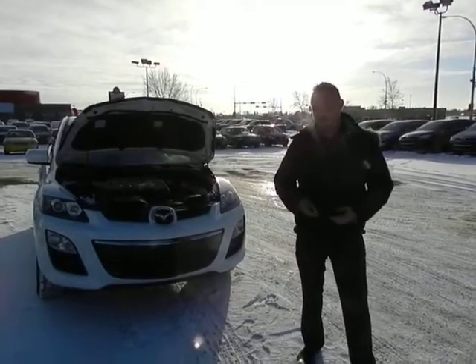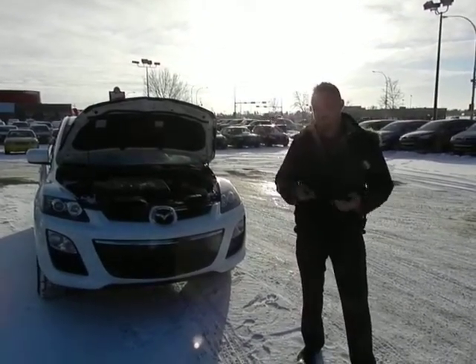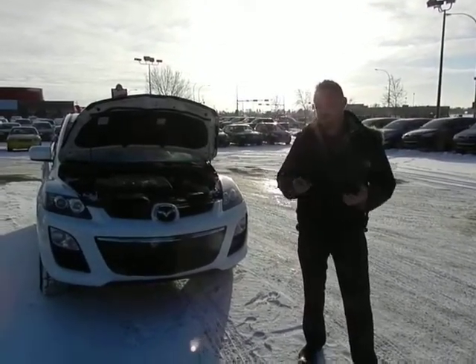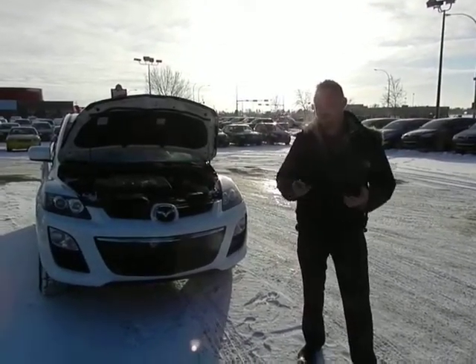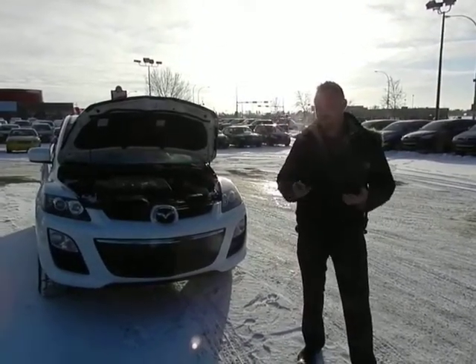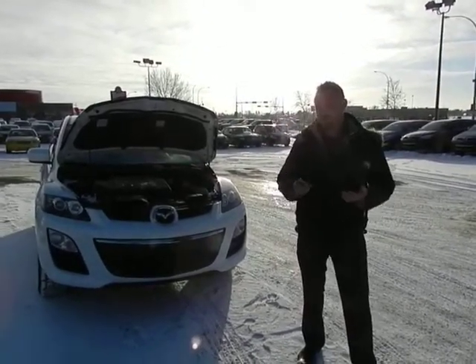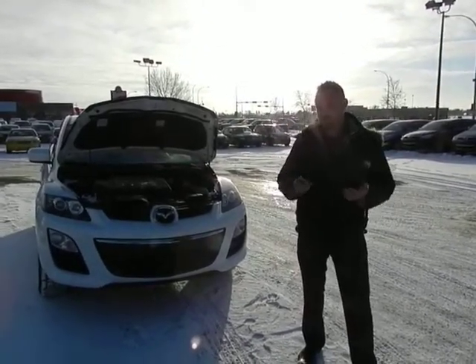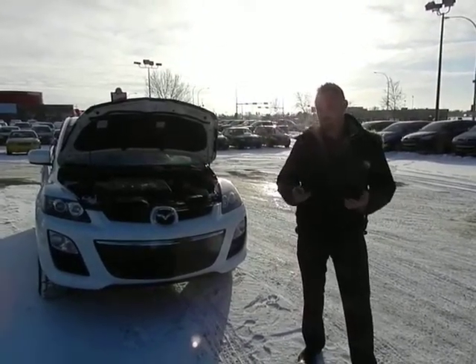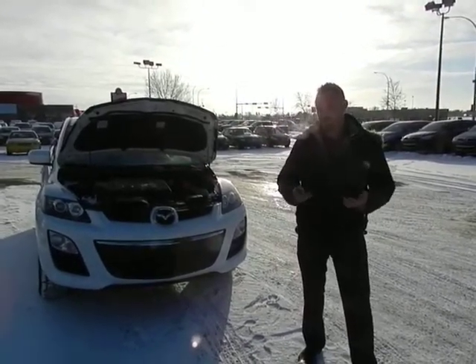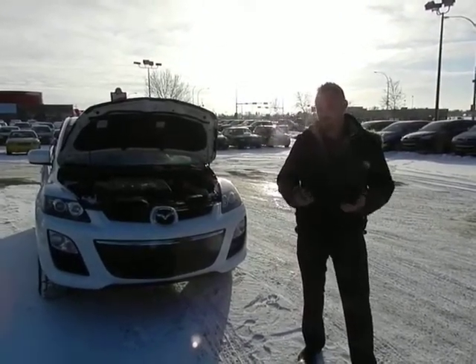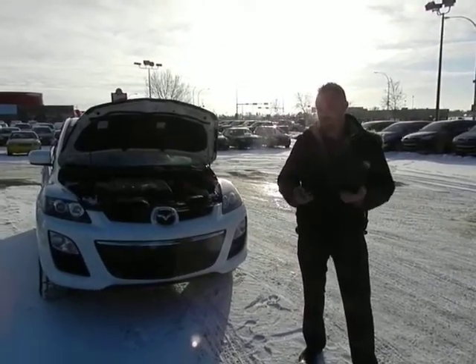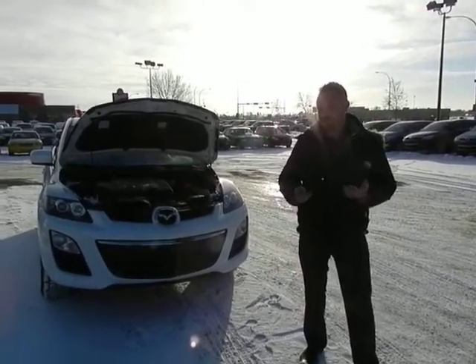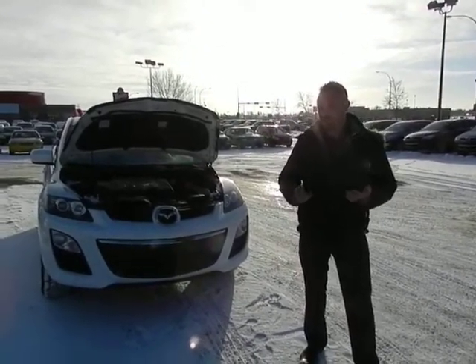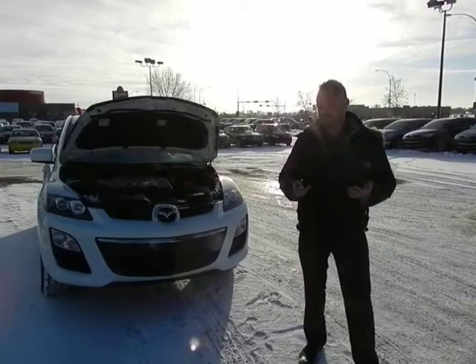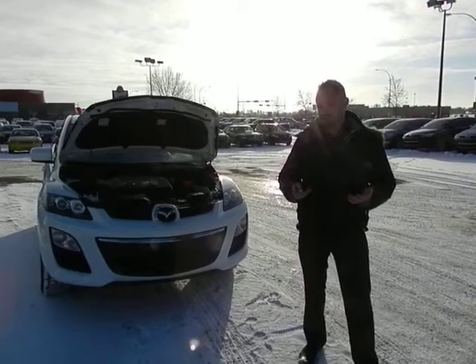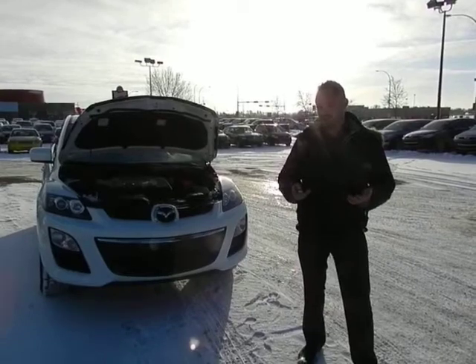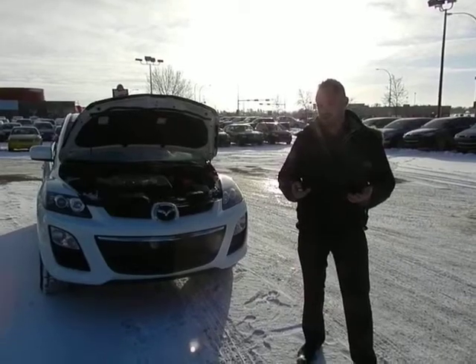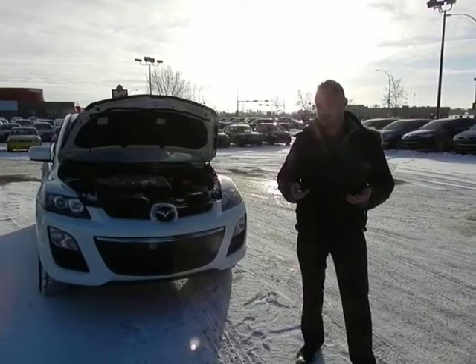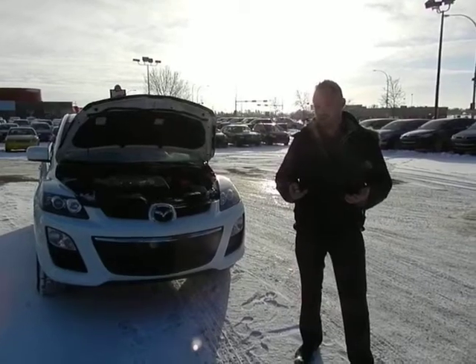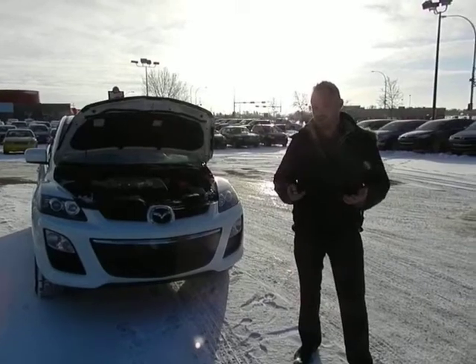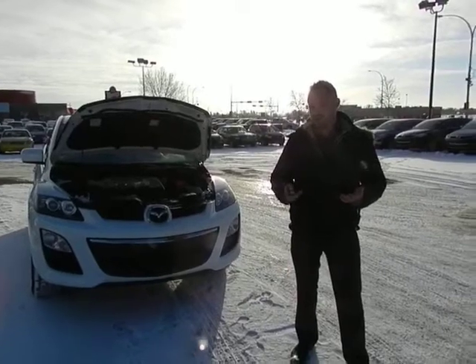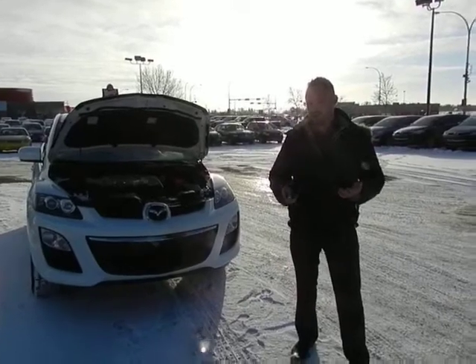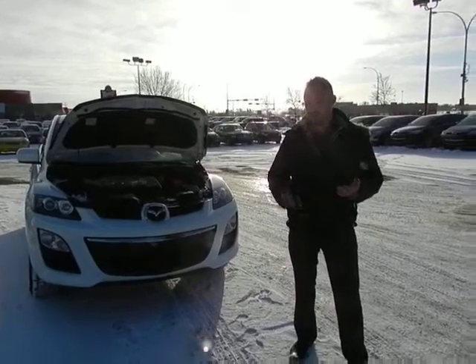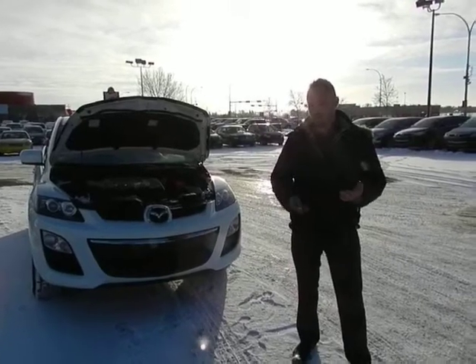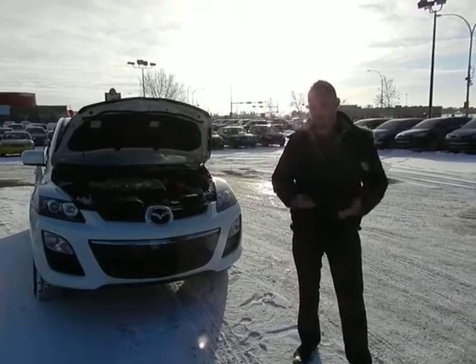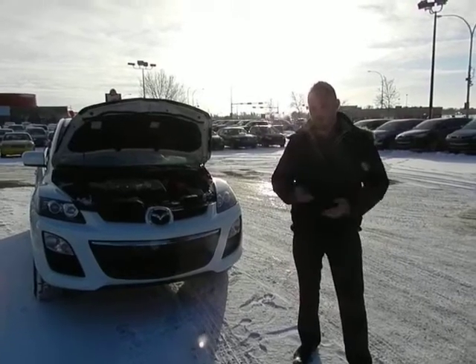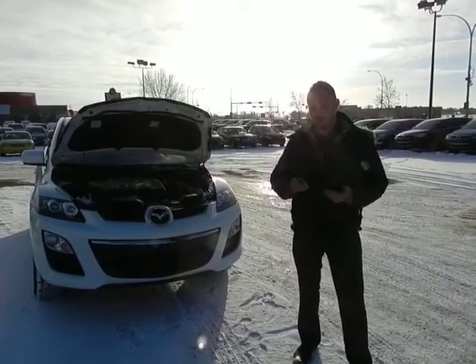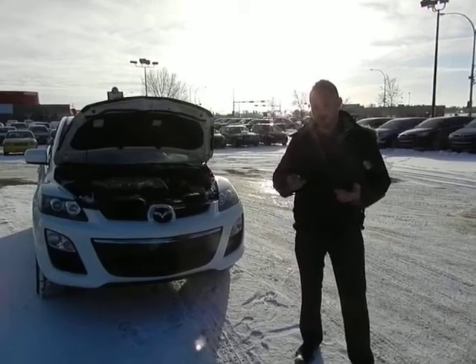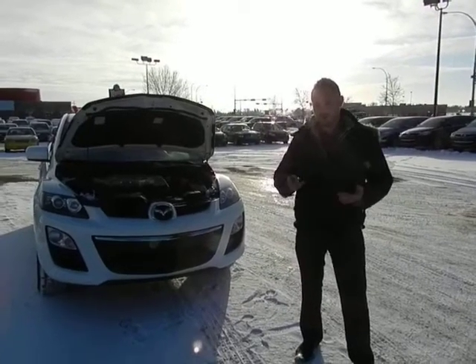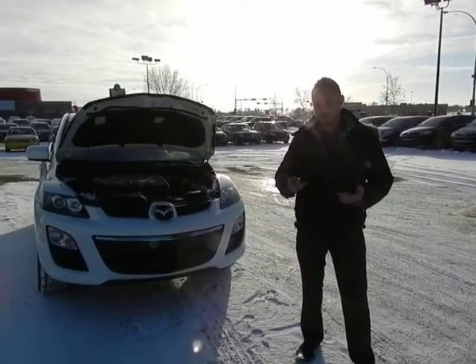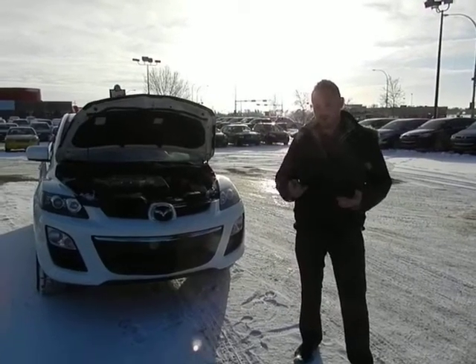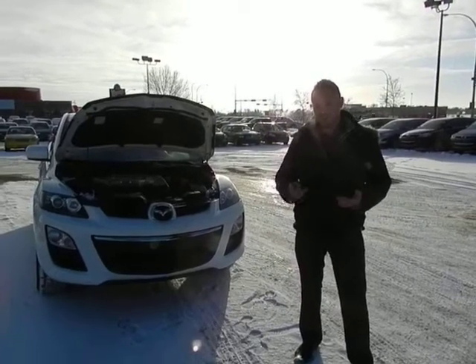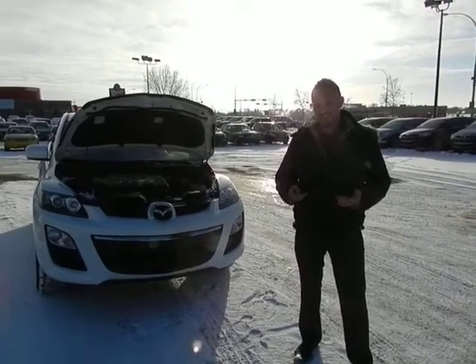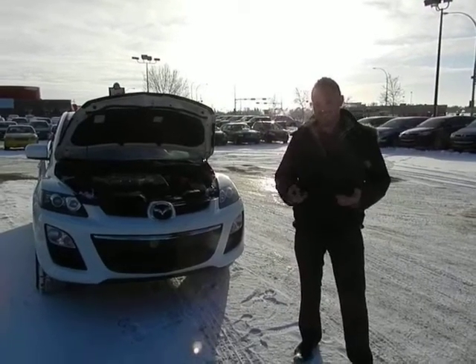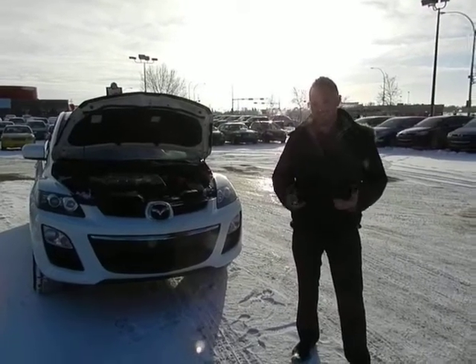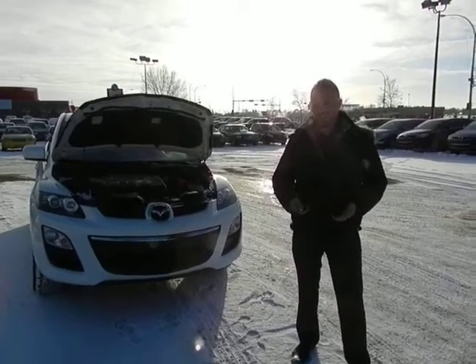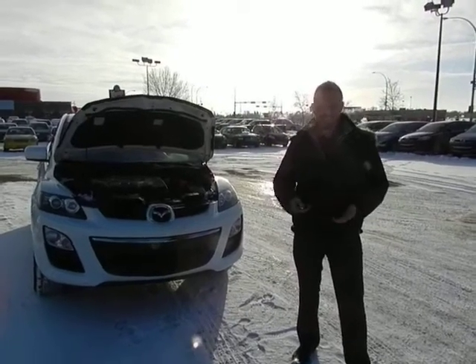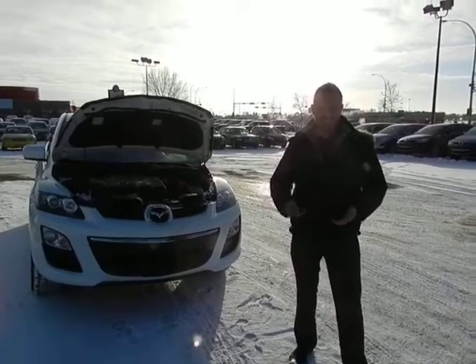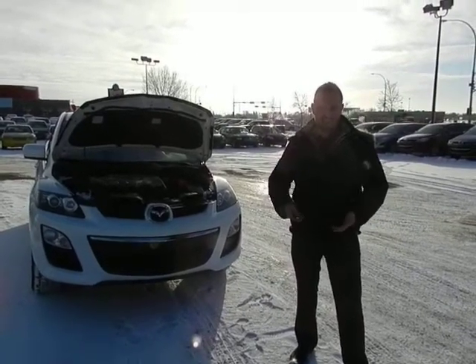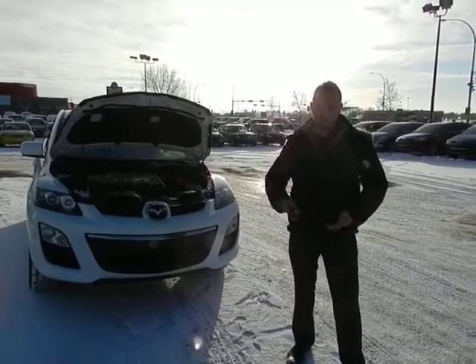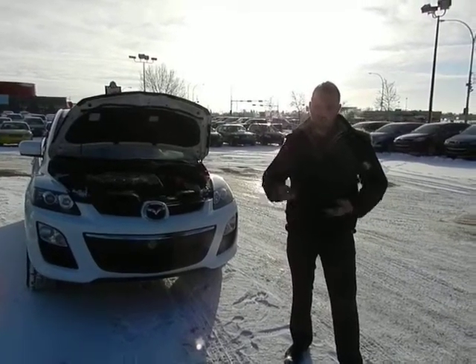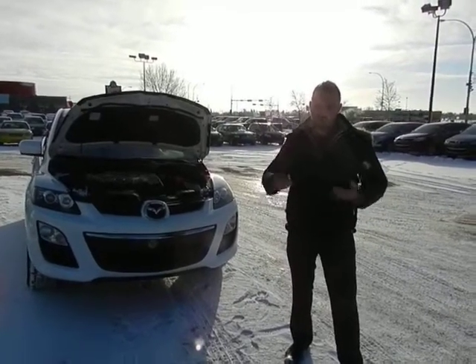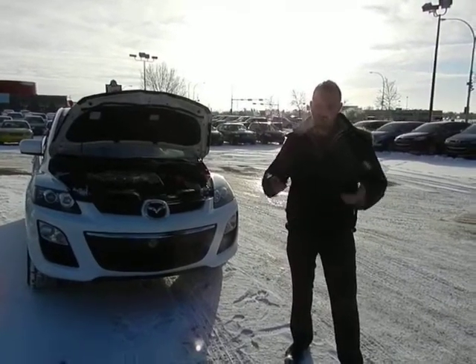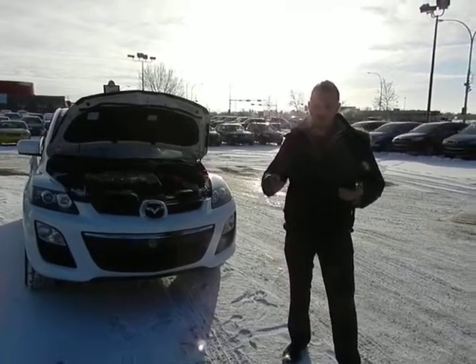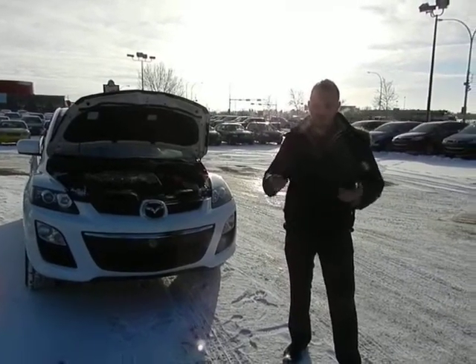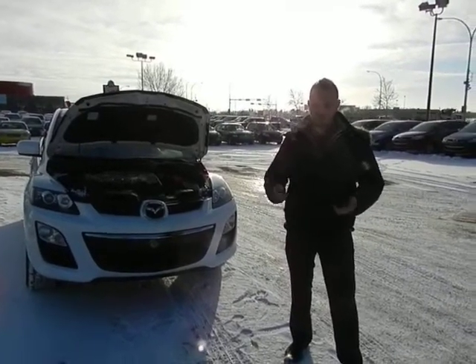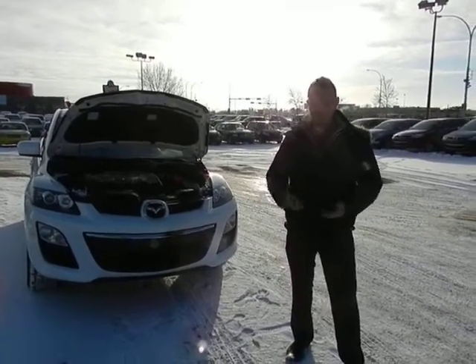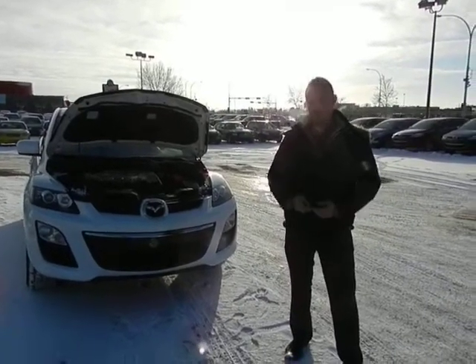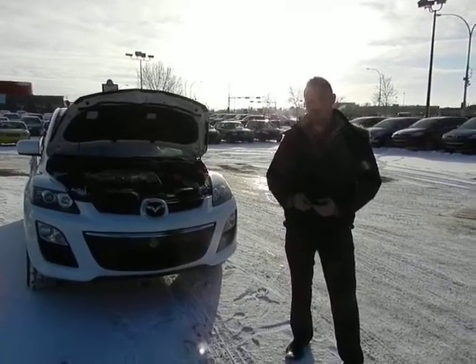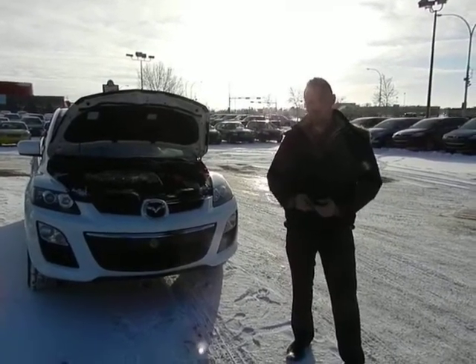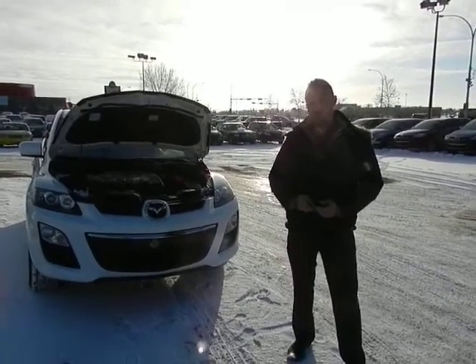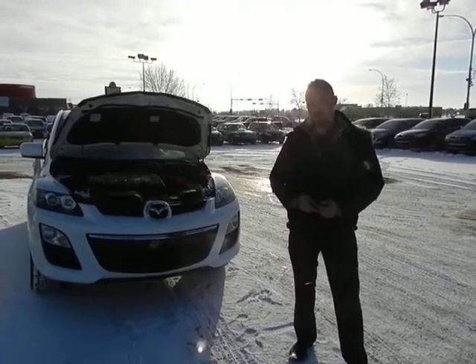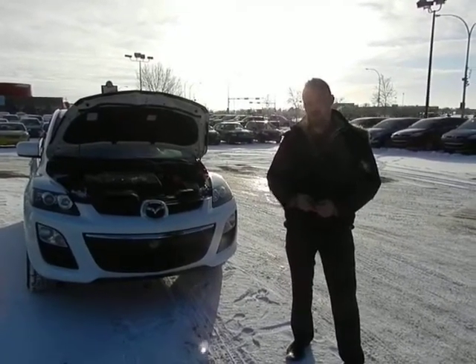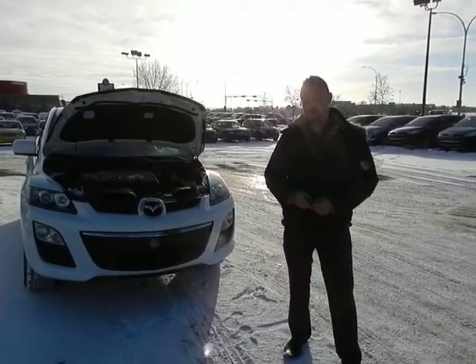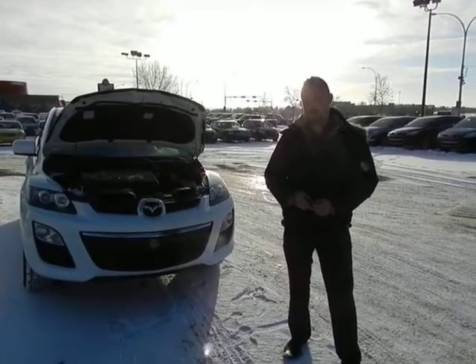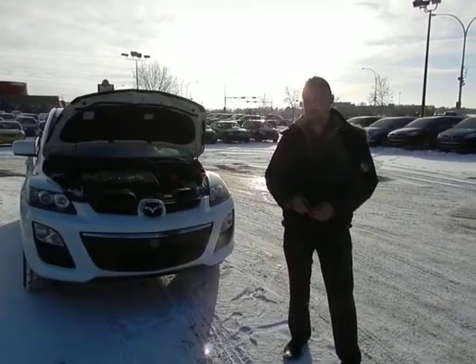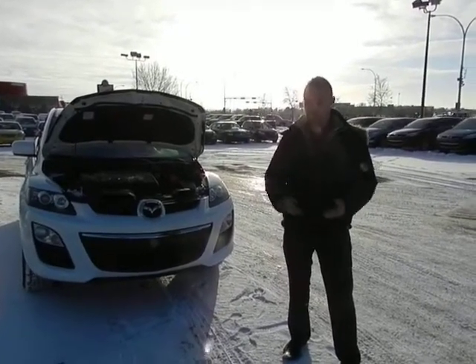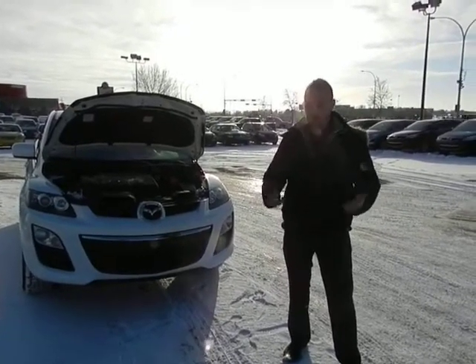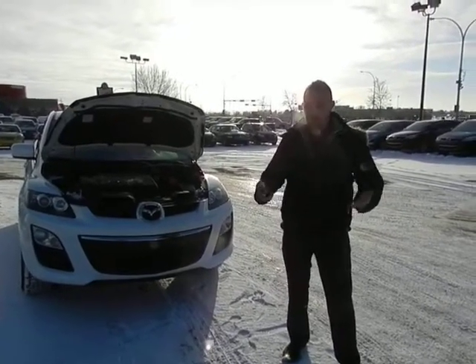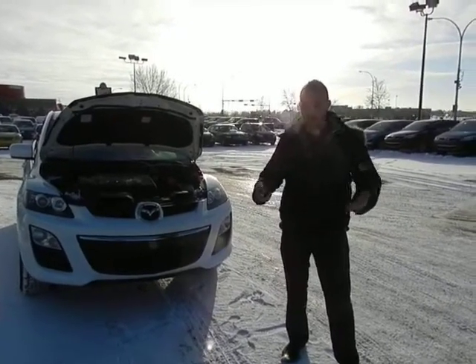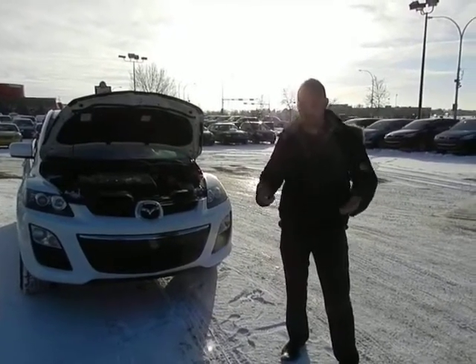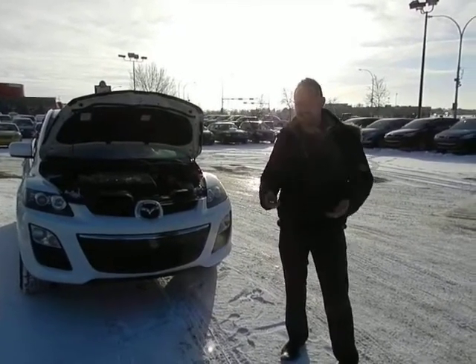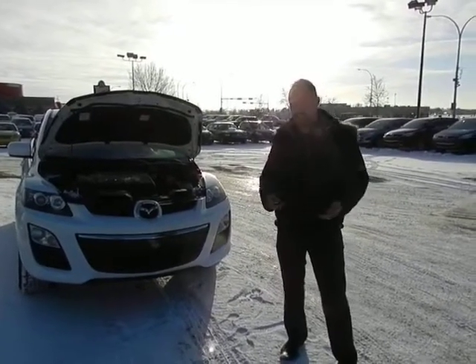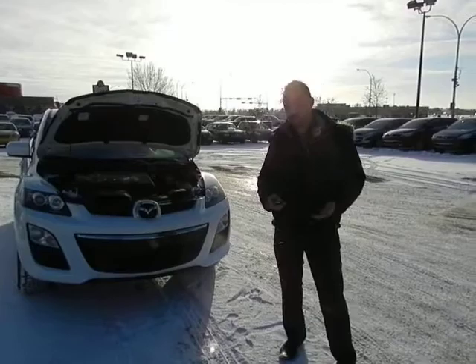We have a 2012 CX-7 on our lot here. It's one of our used units, has less than 22,000 kilometers on it — it's practically new.